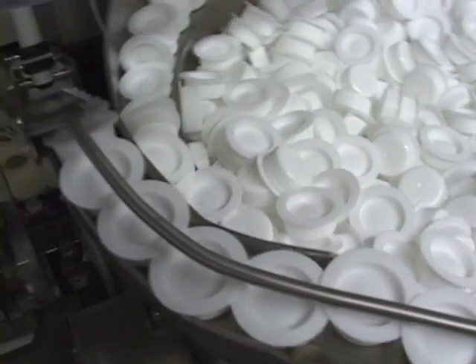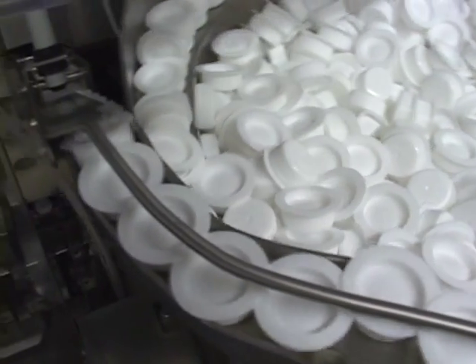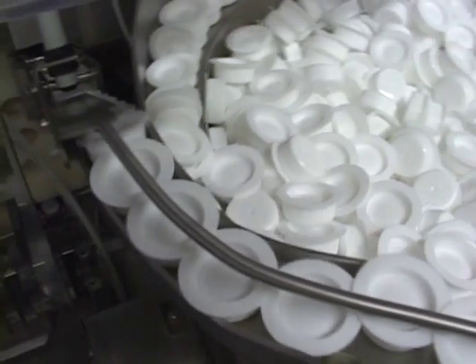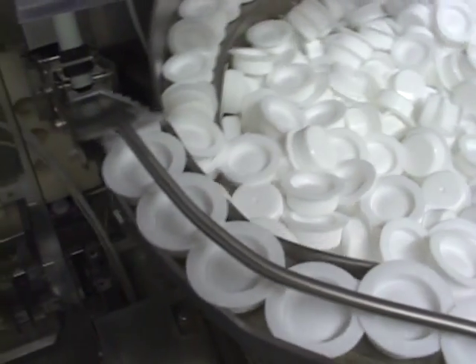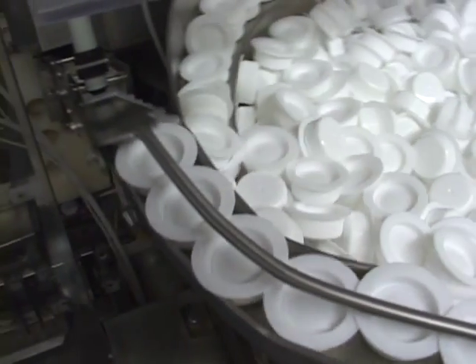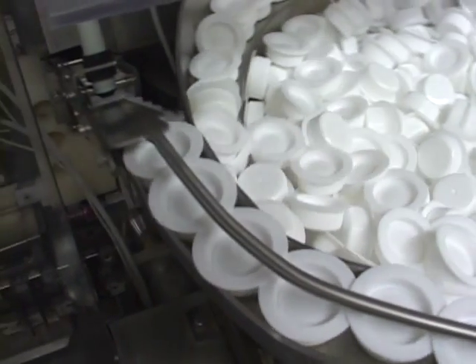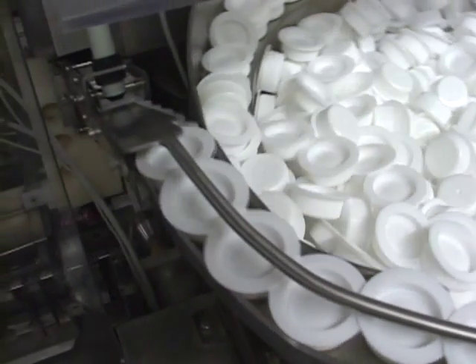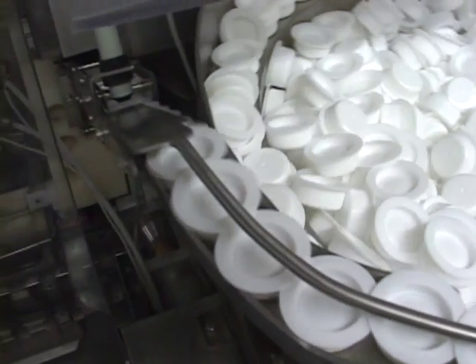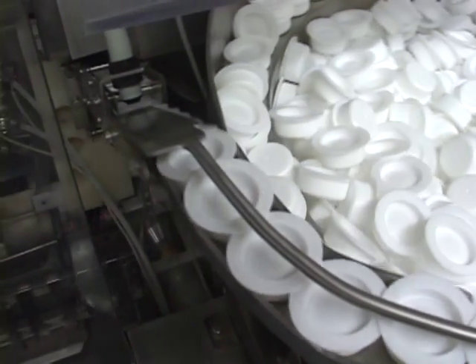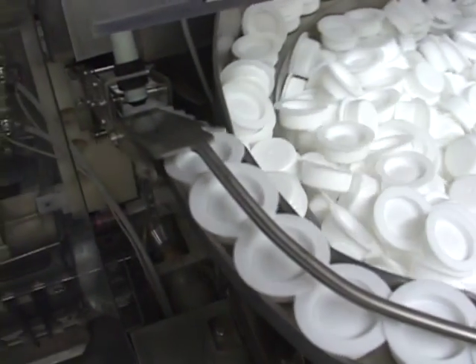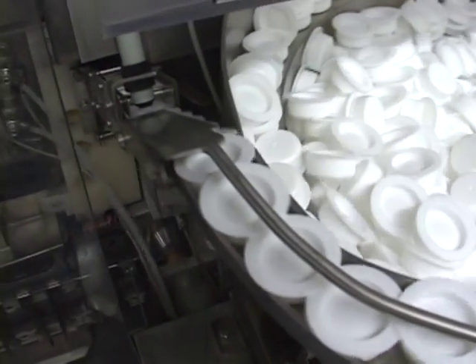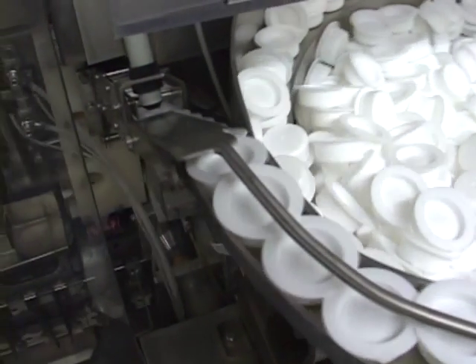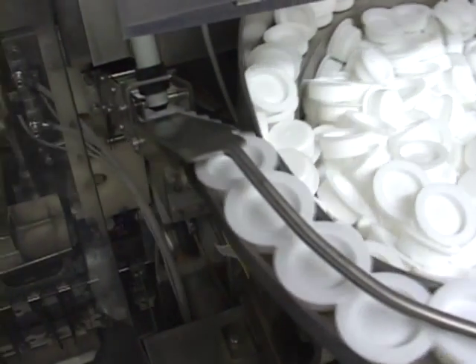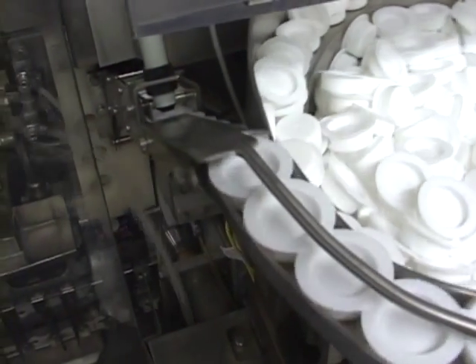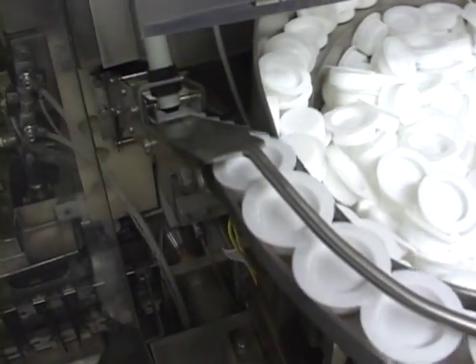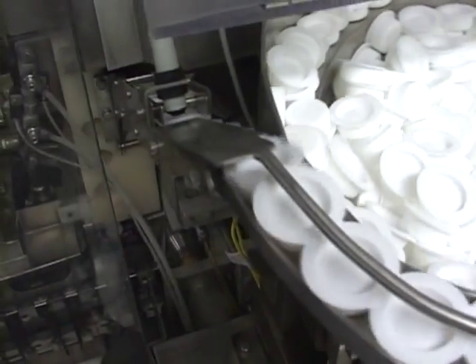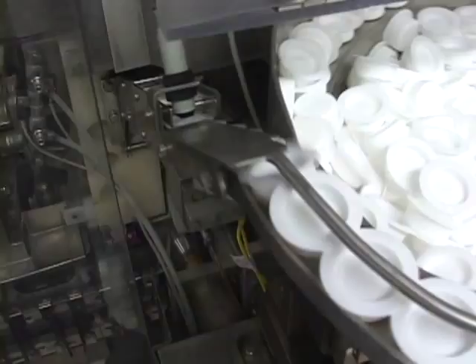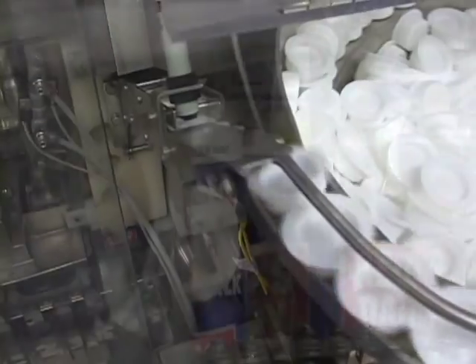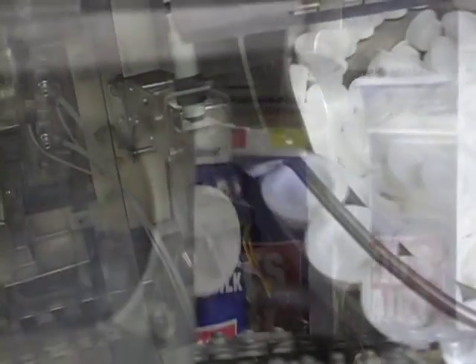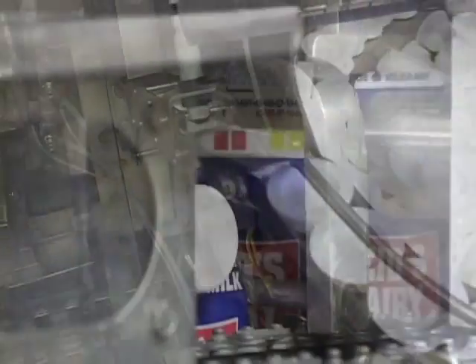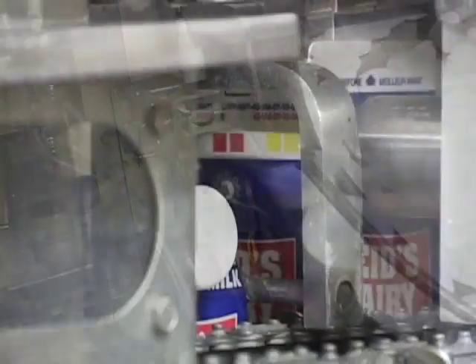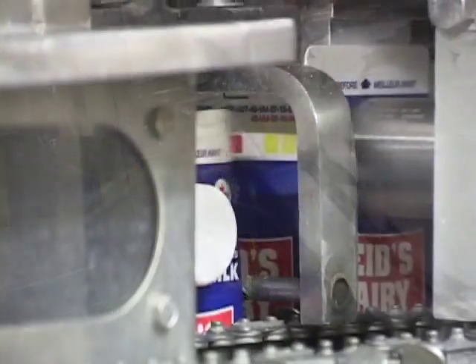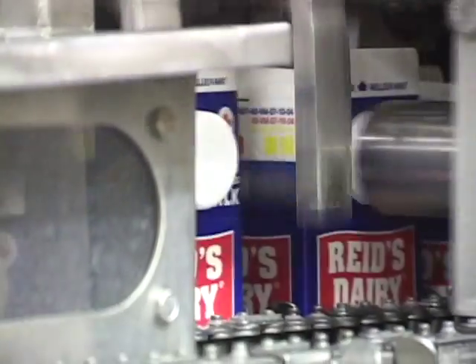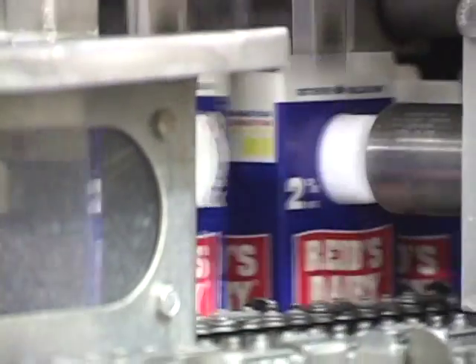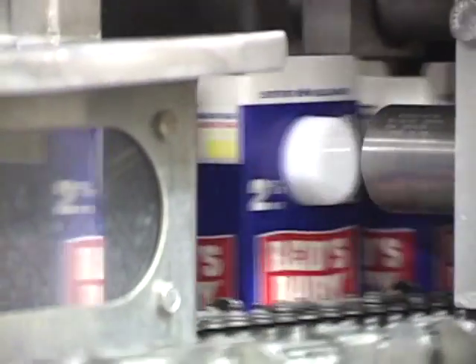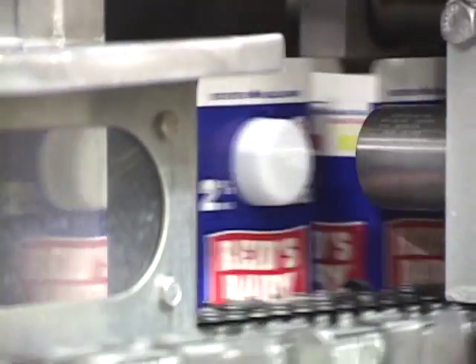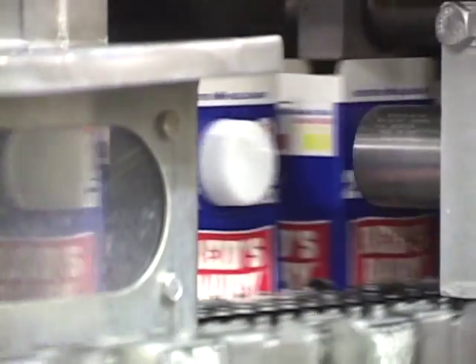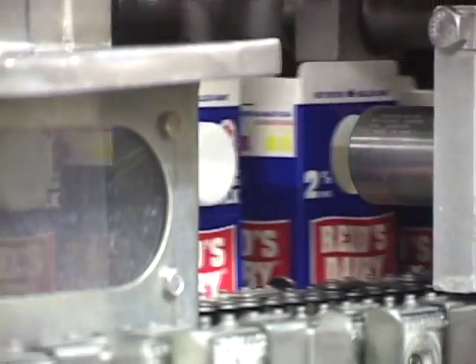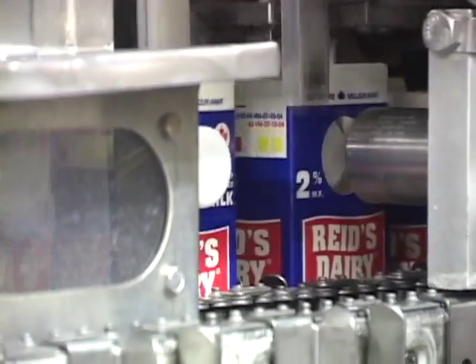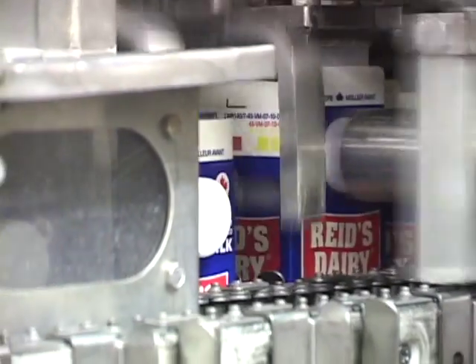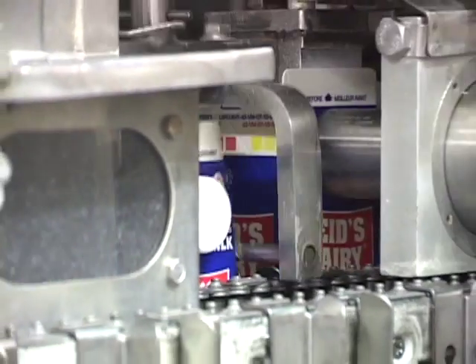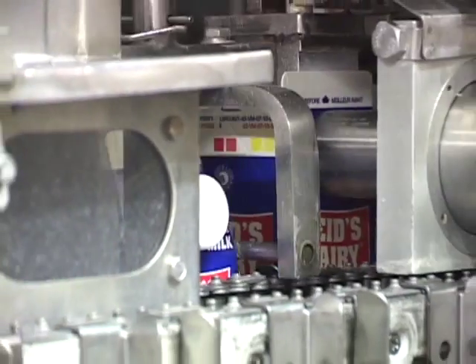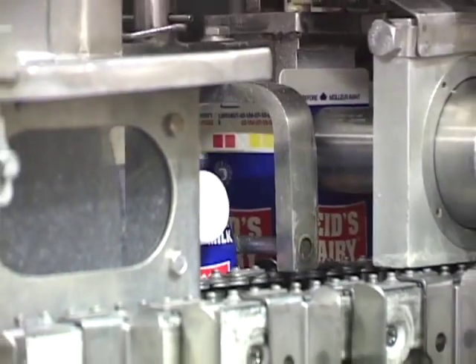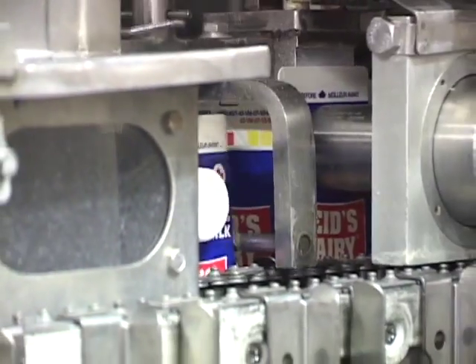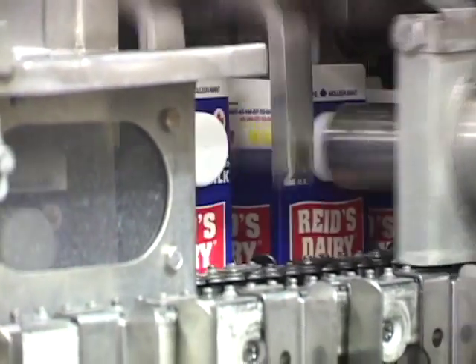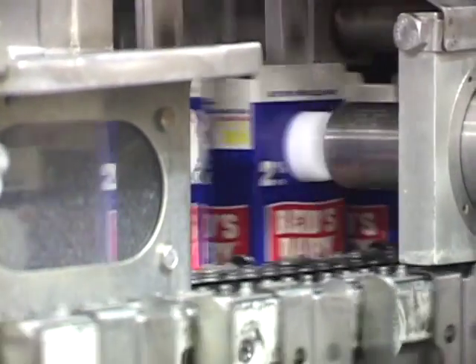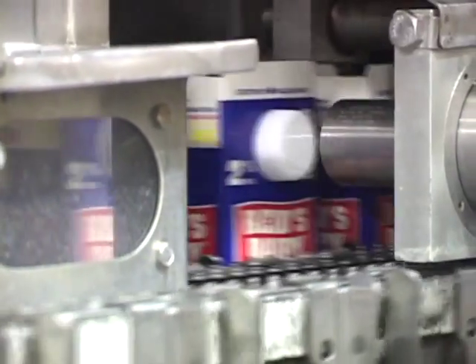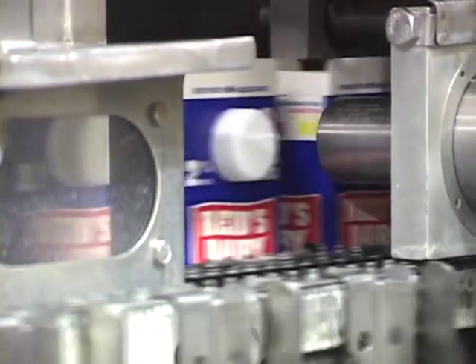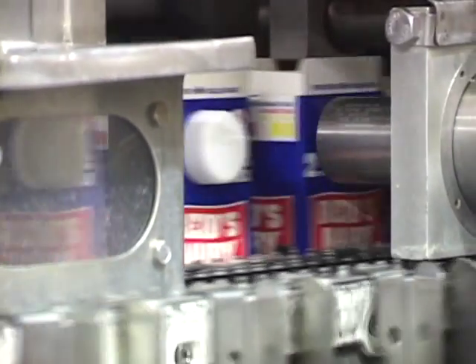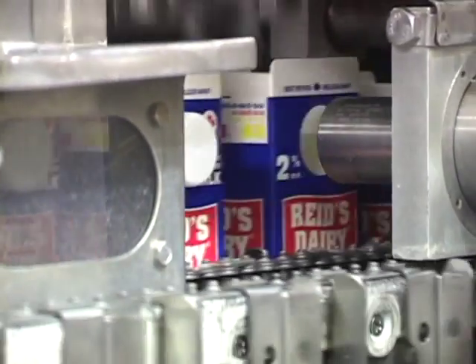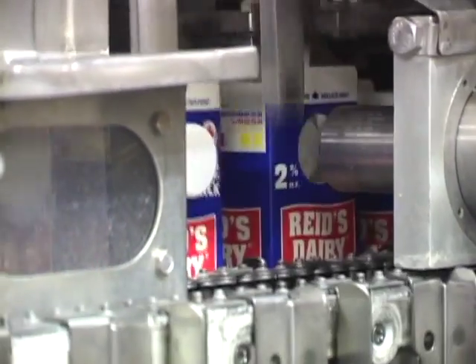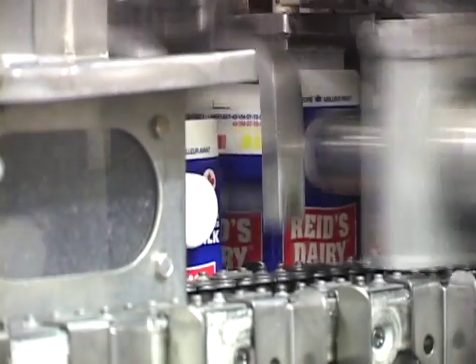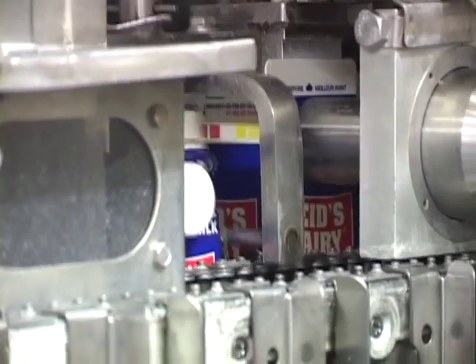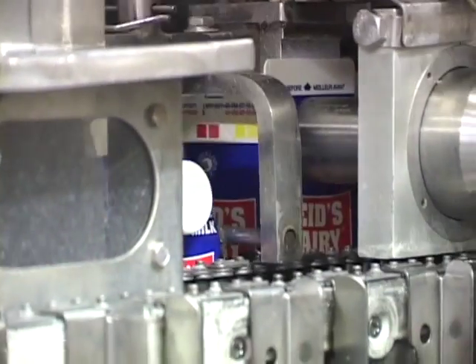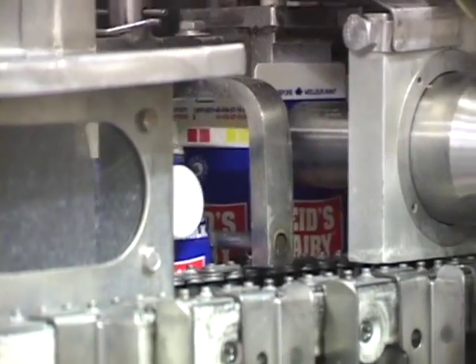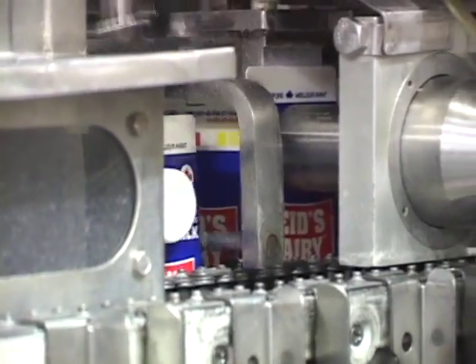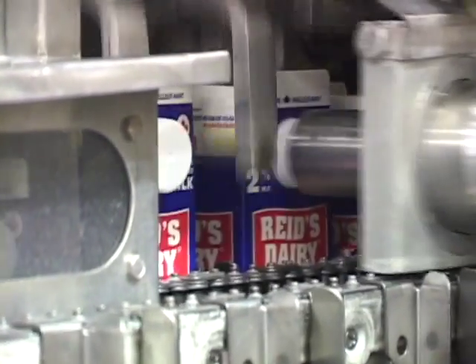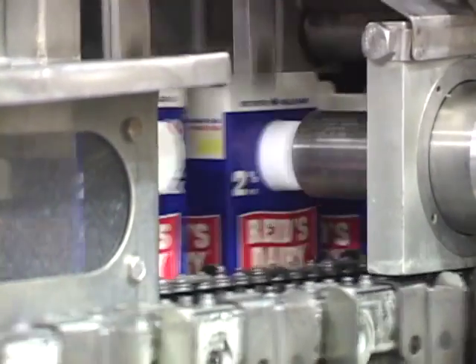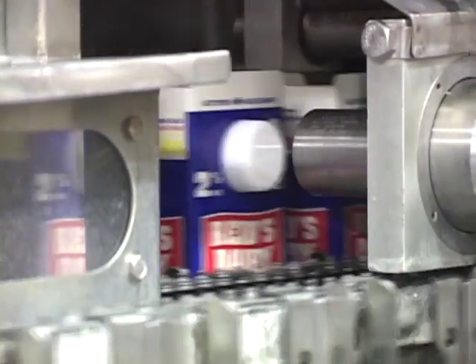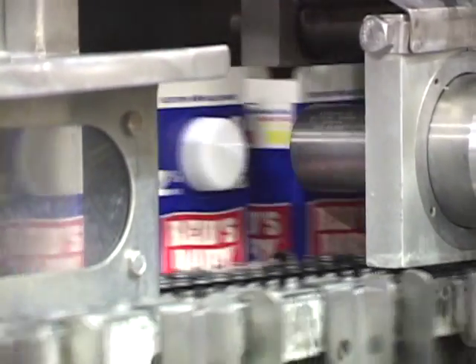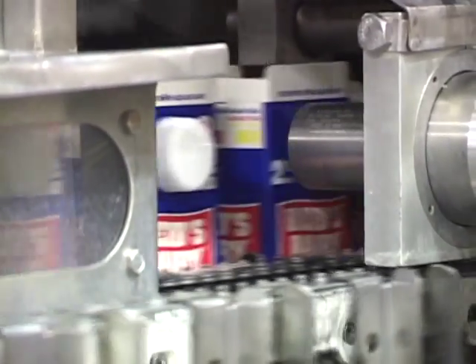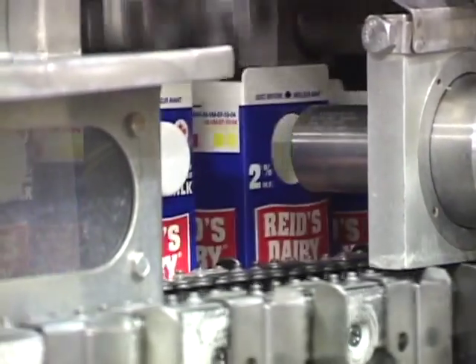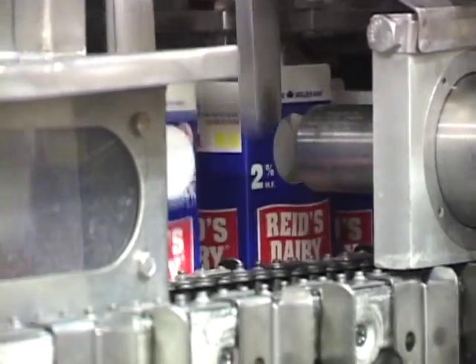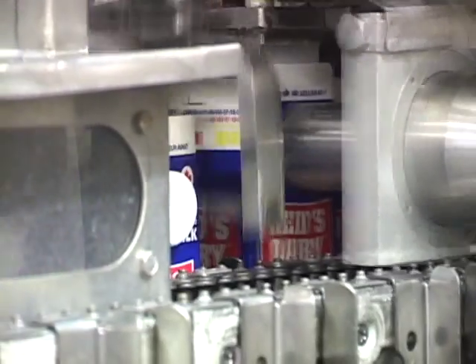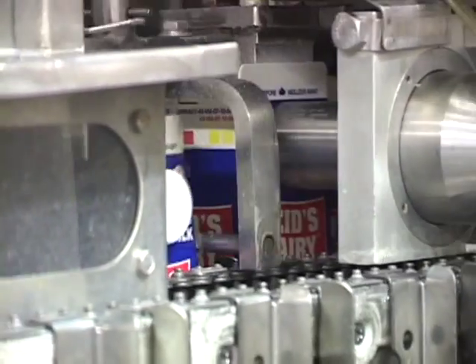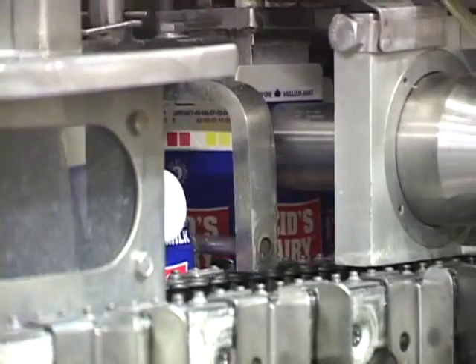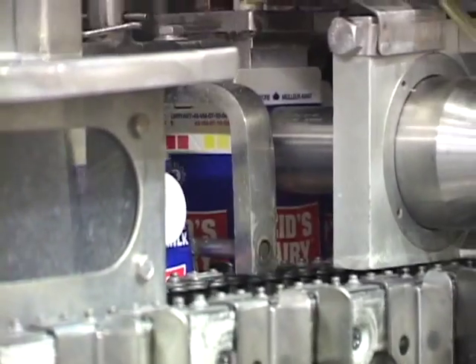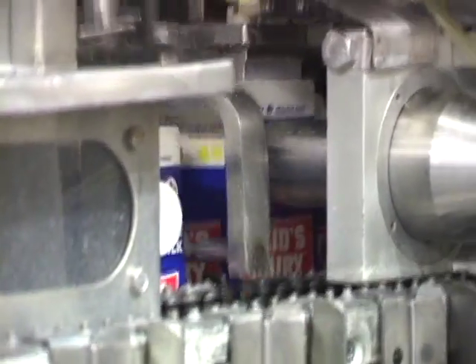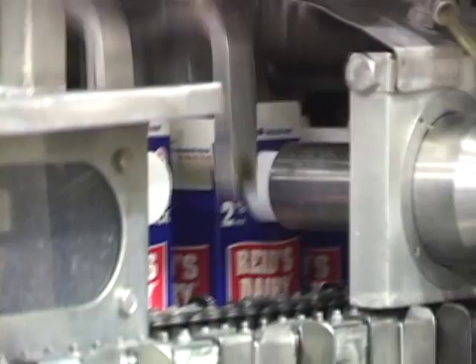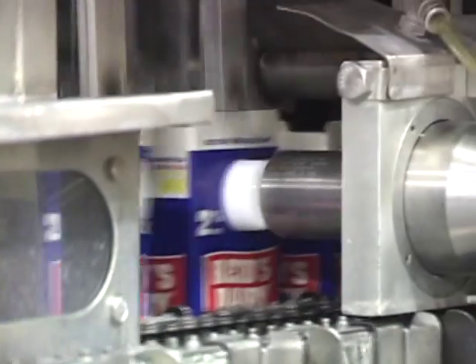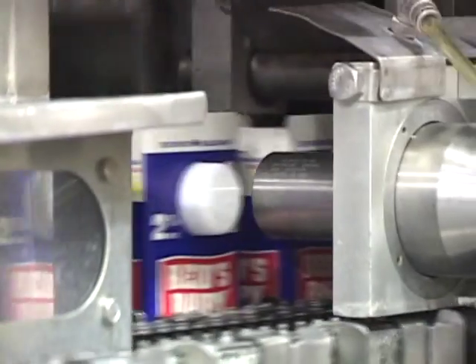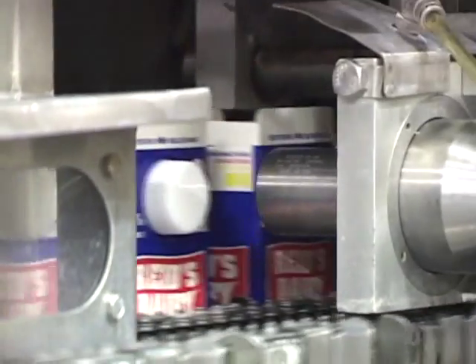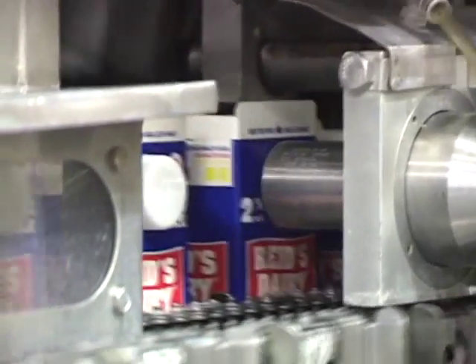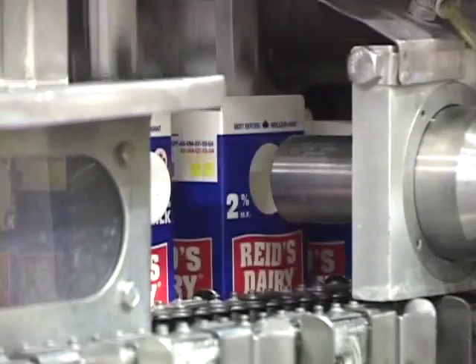On Reed's 1-liter and 2-liter cartons, a plastic screw cap is inserted. This makes it easier to pour the milk.